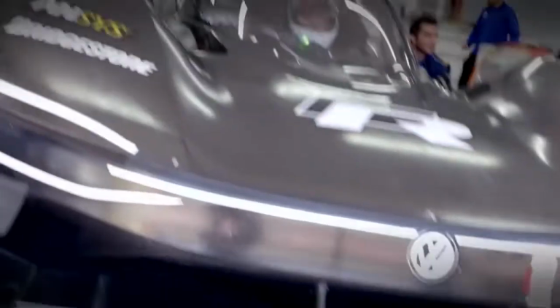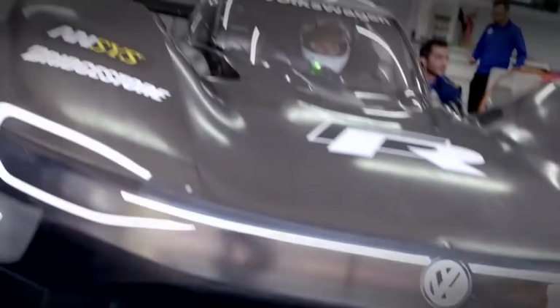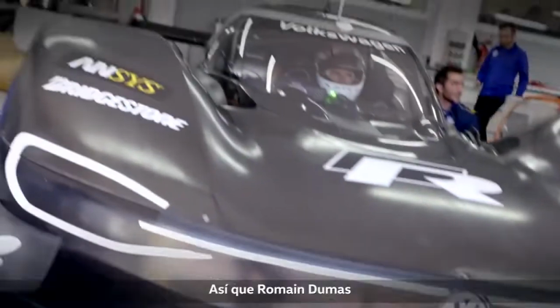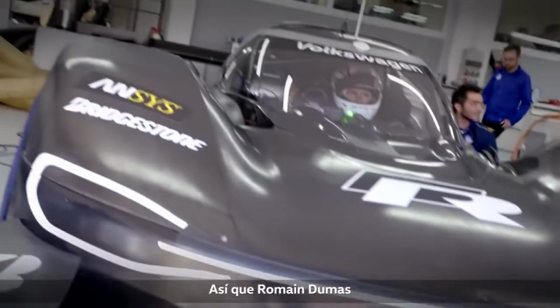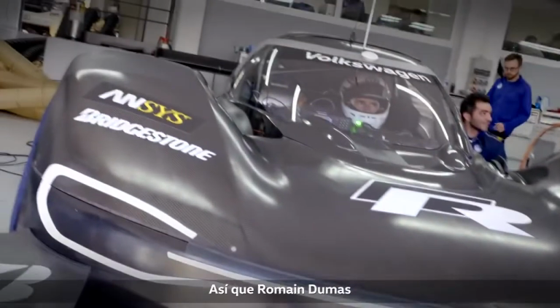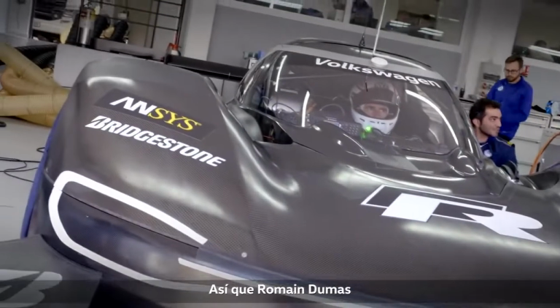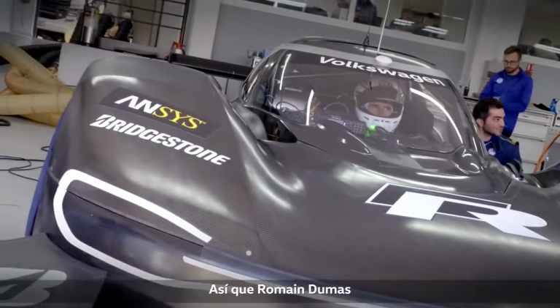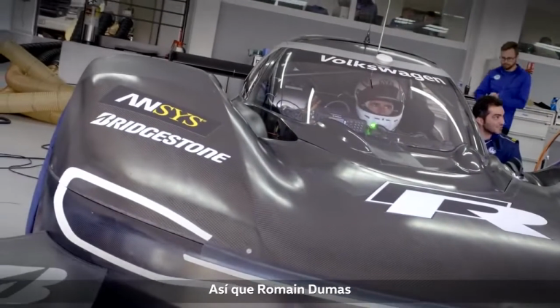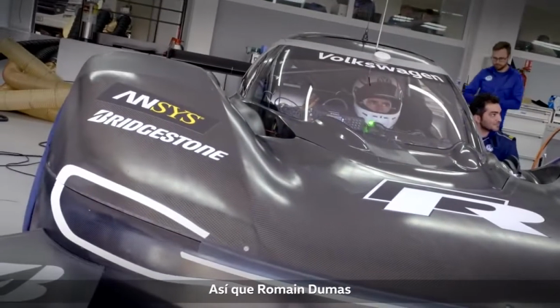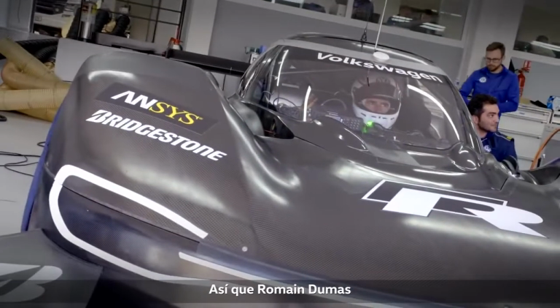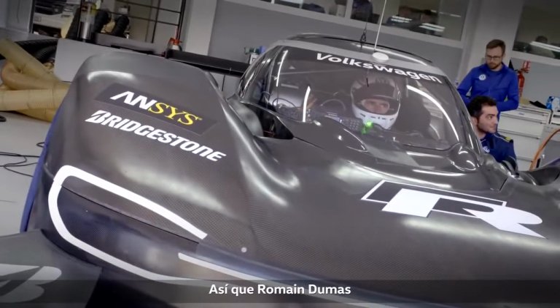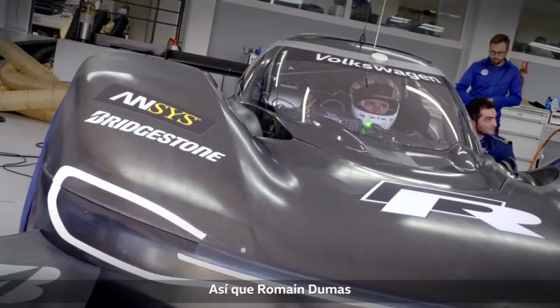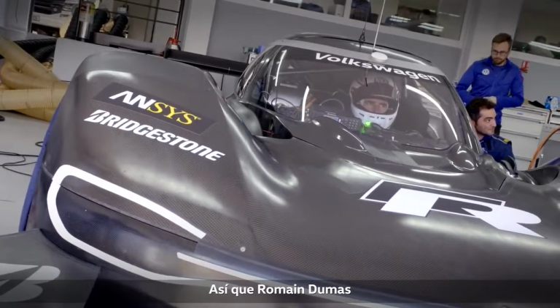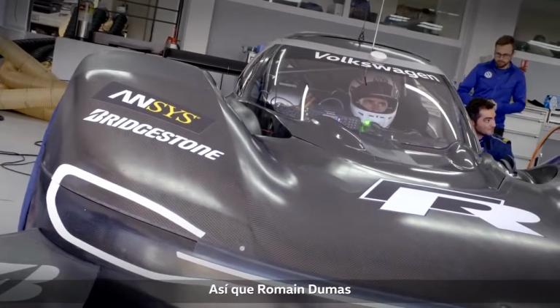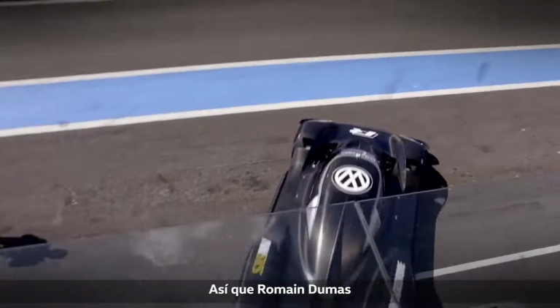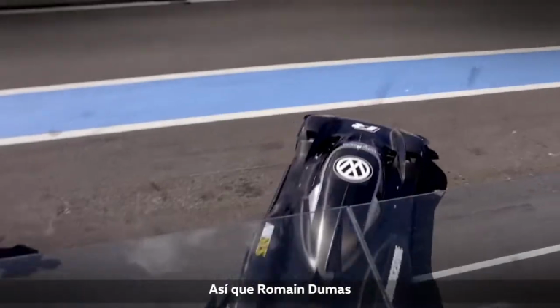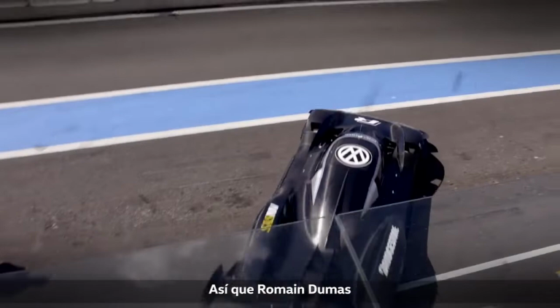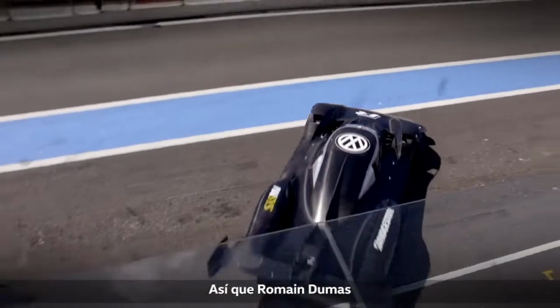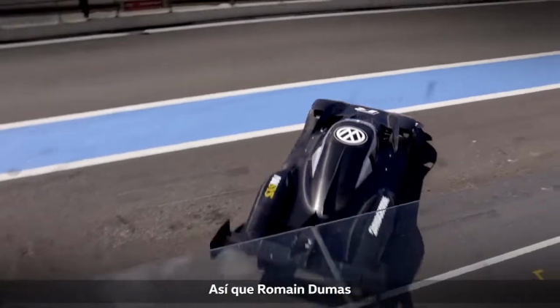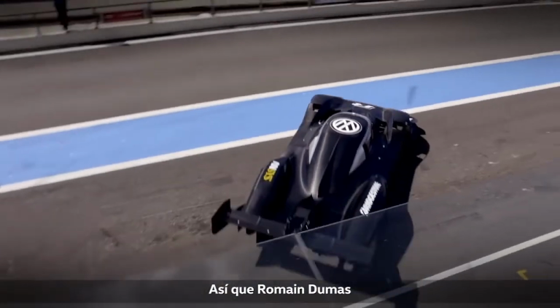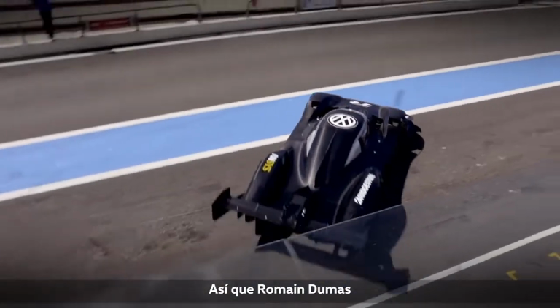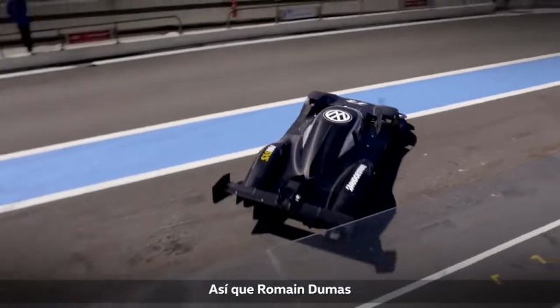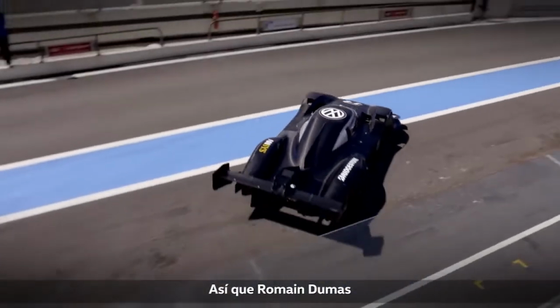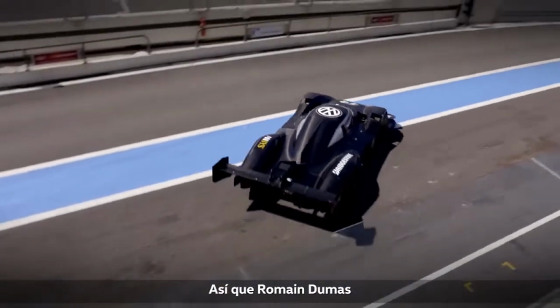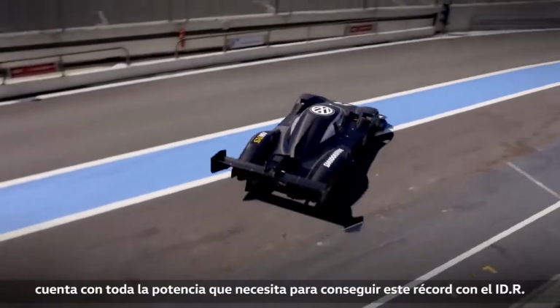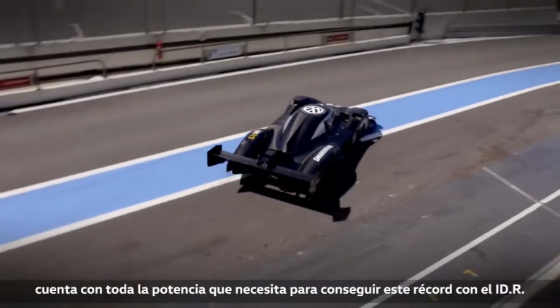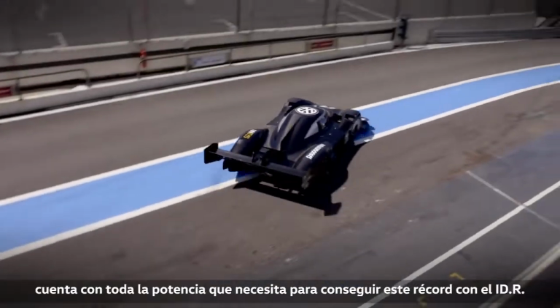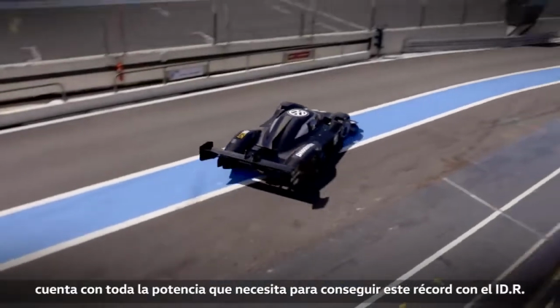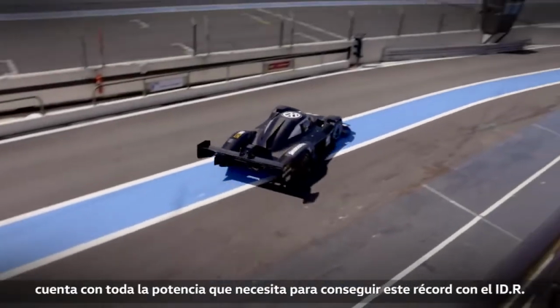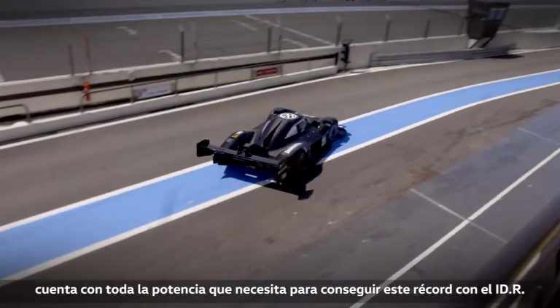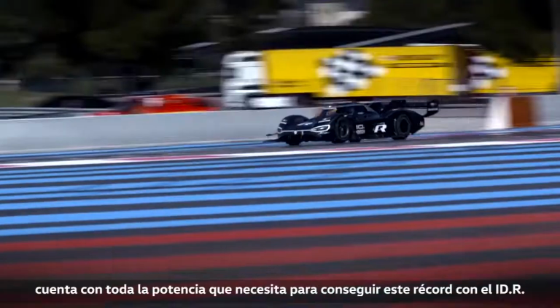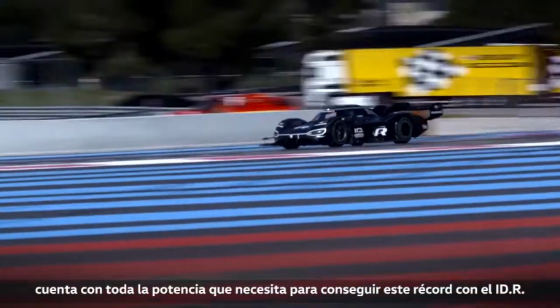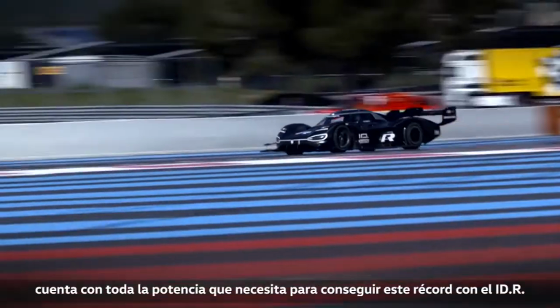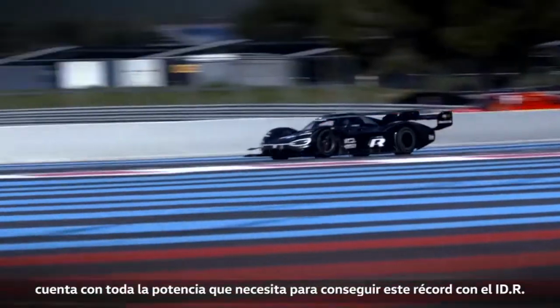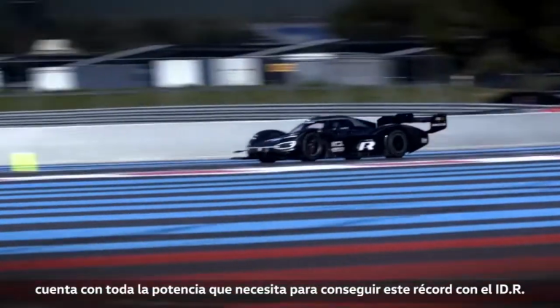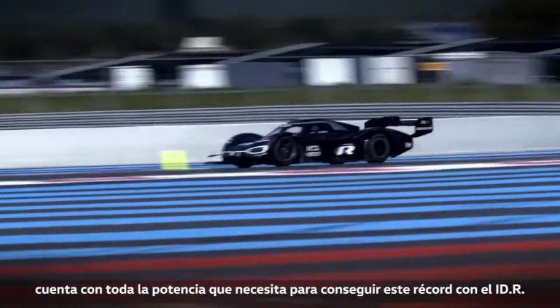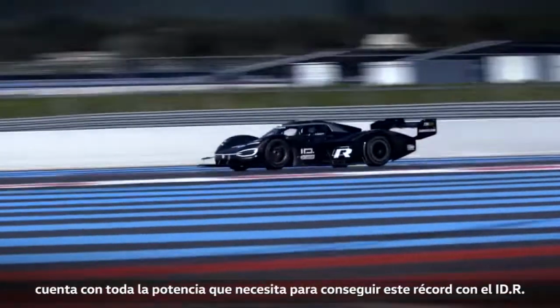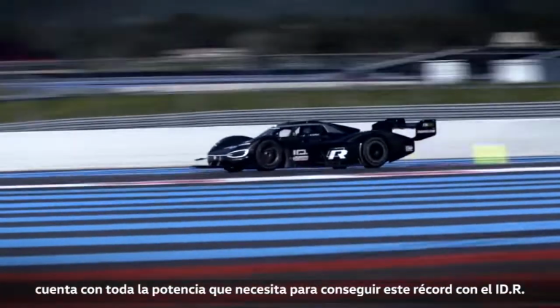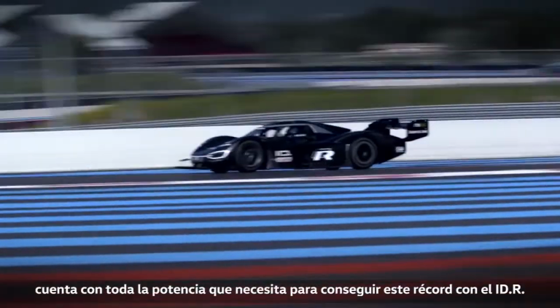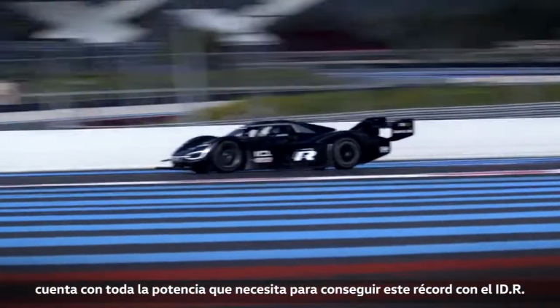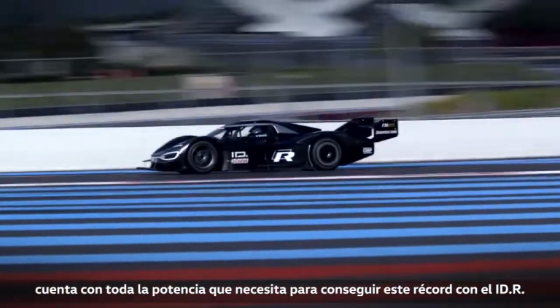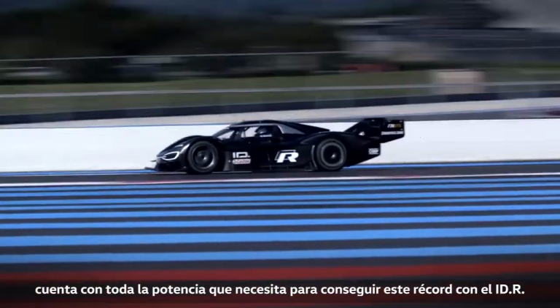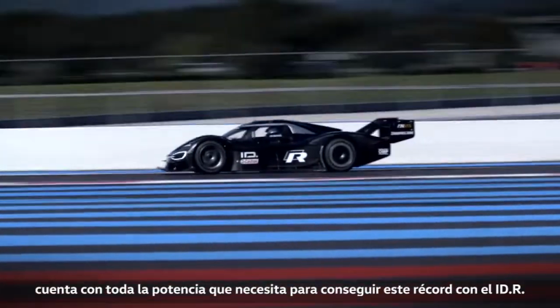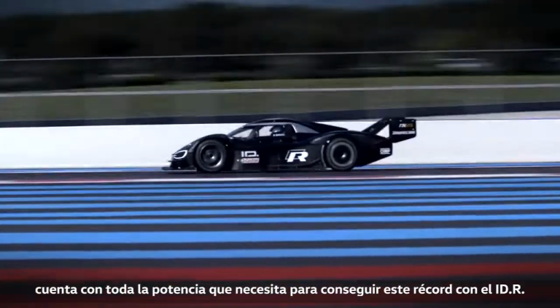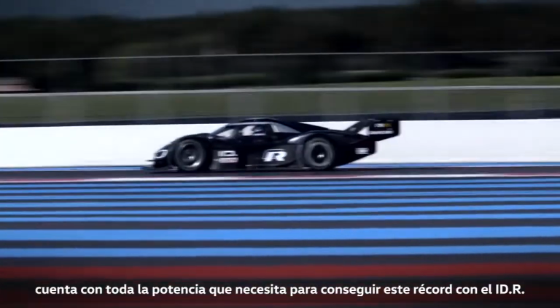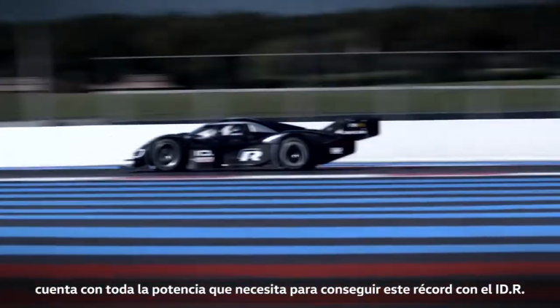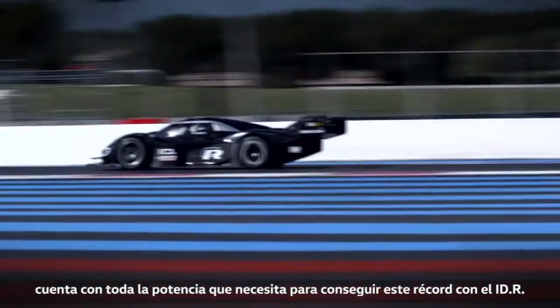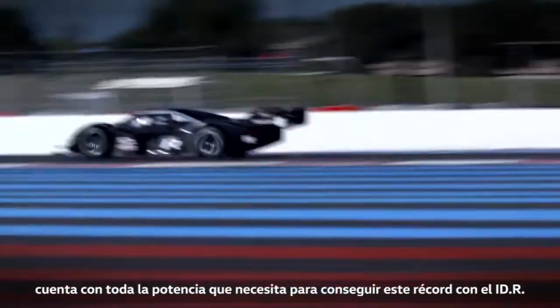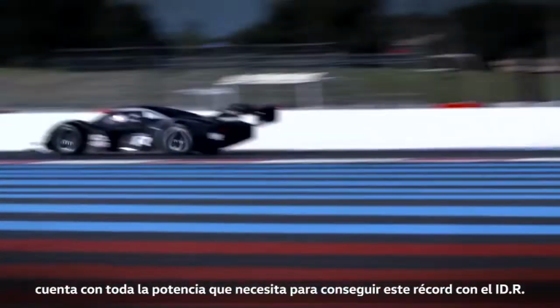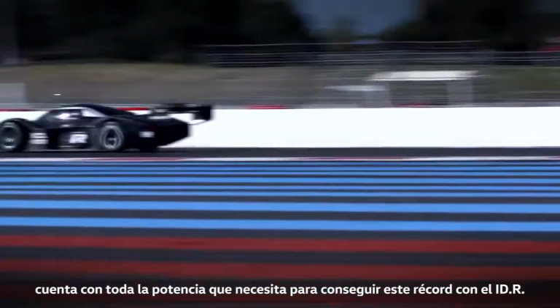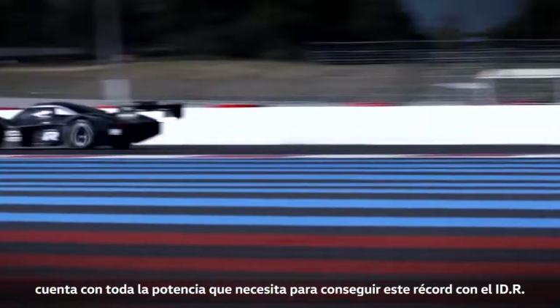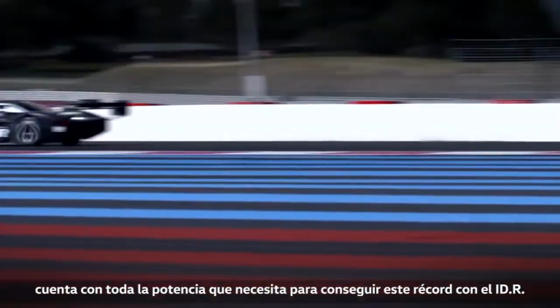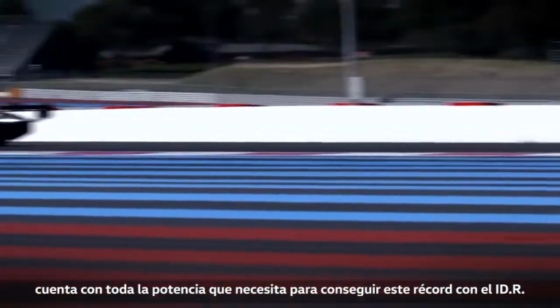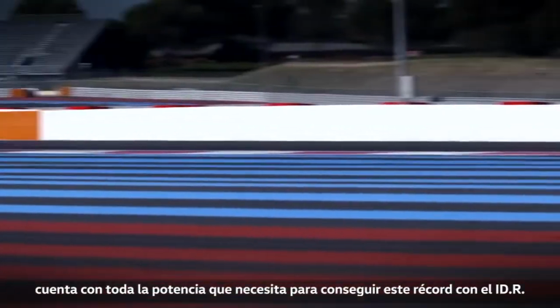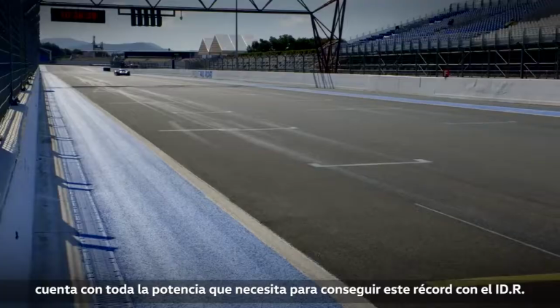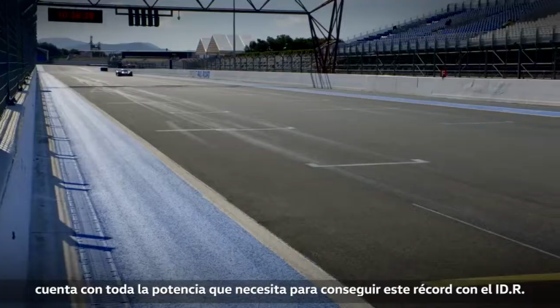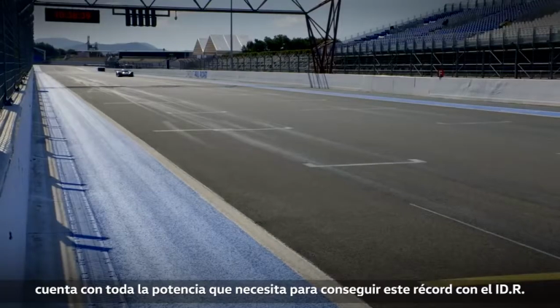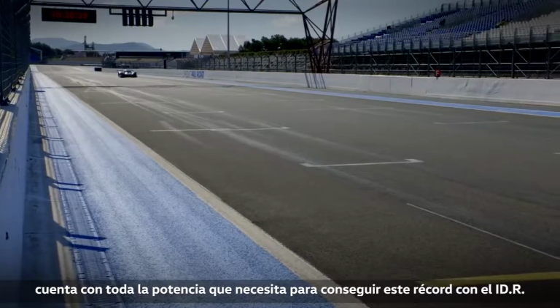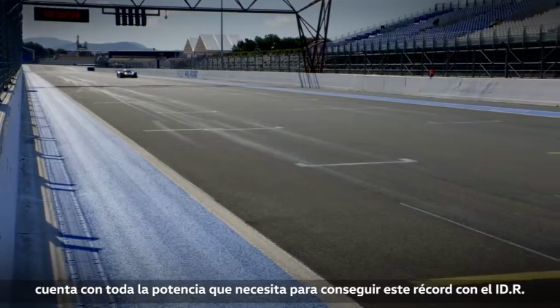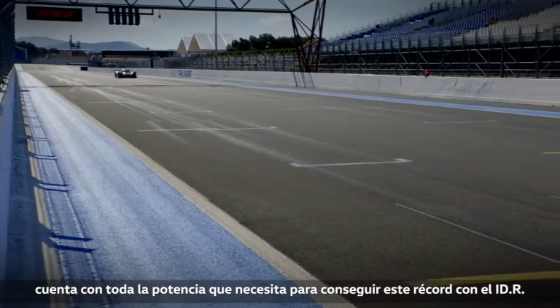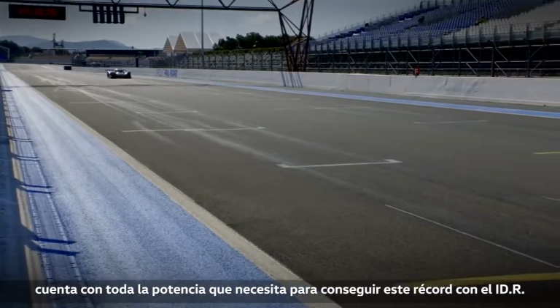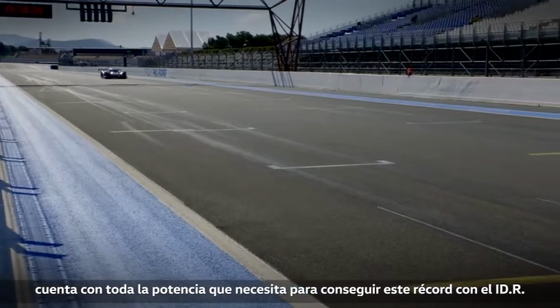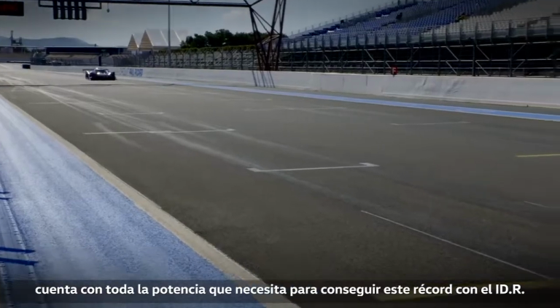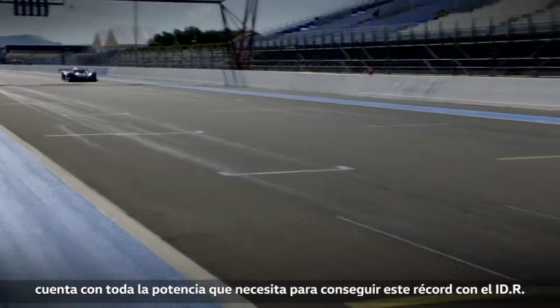So that driver Romain Dumas has all the power he needs to win this record with the IDR.